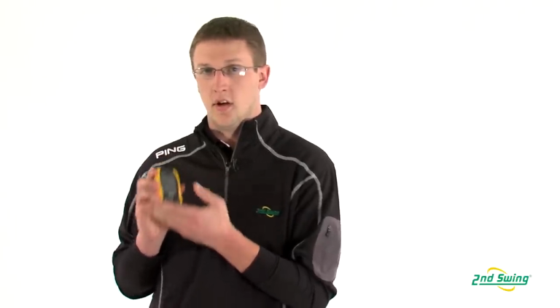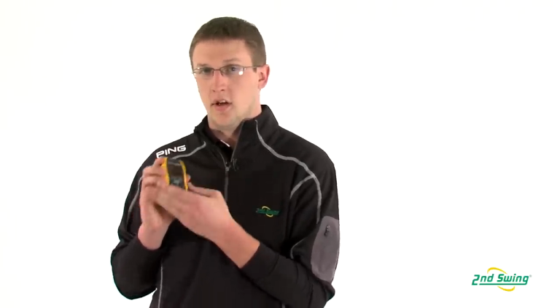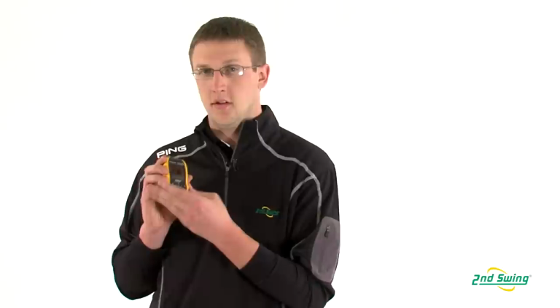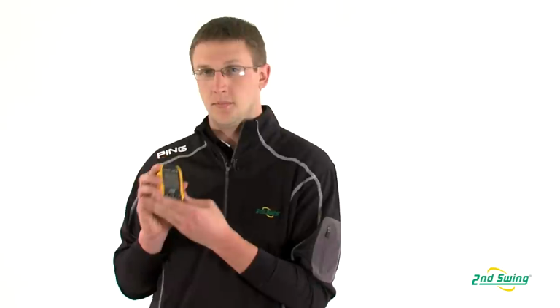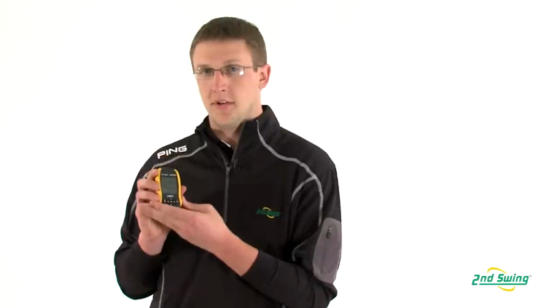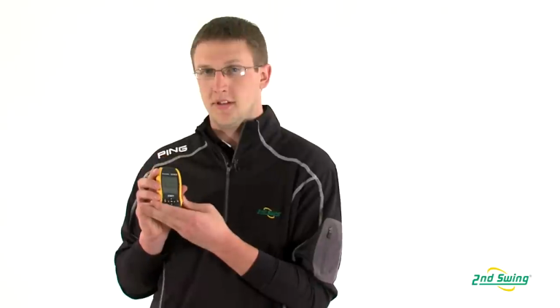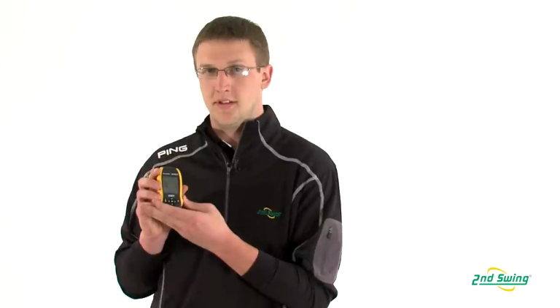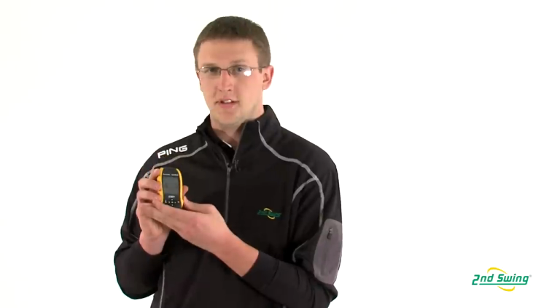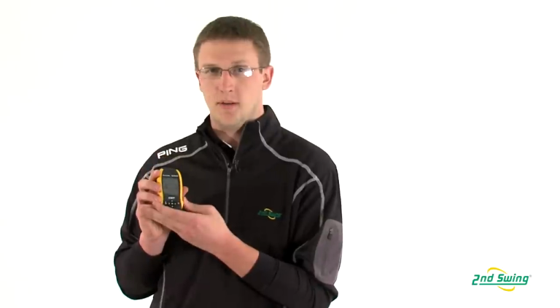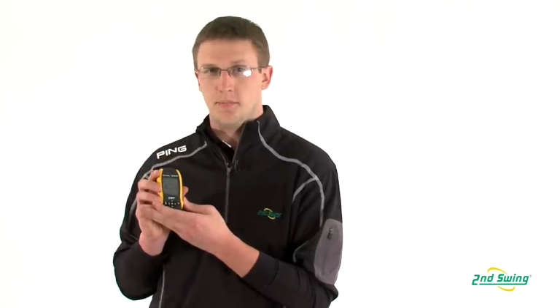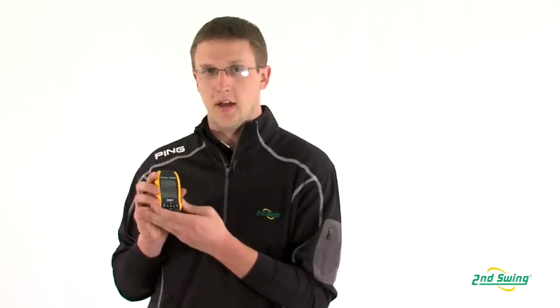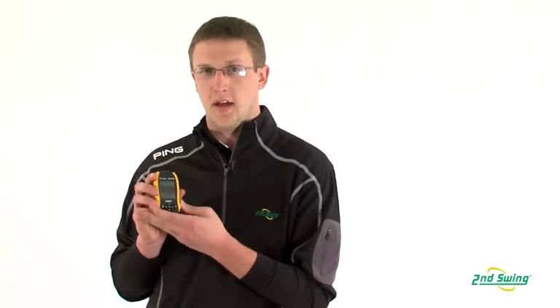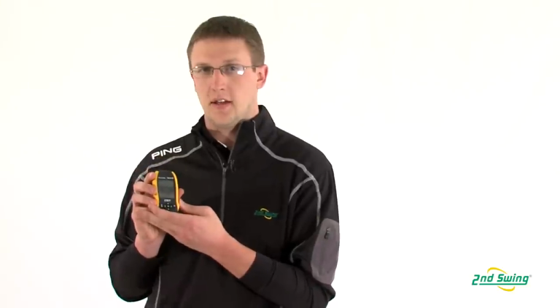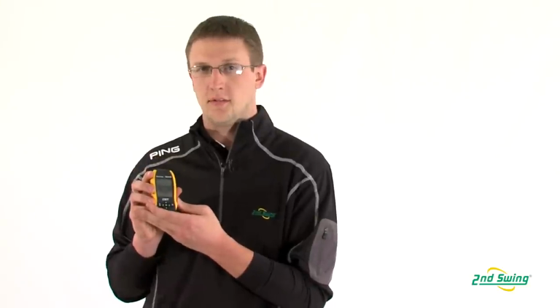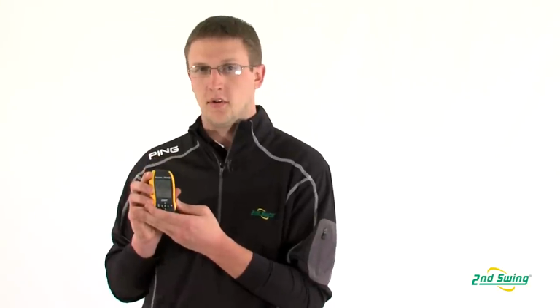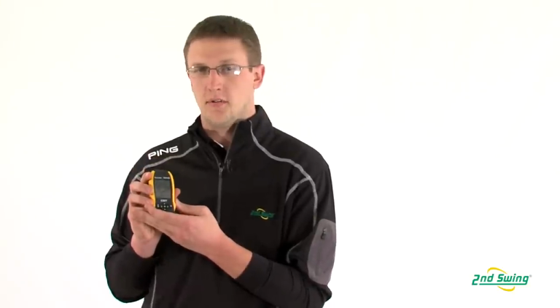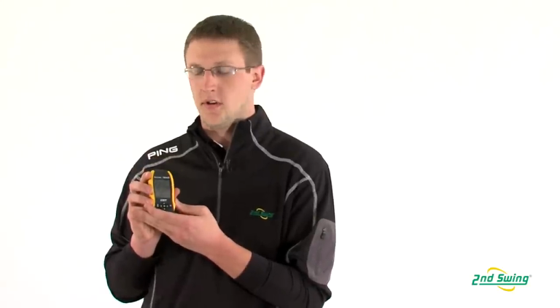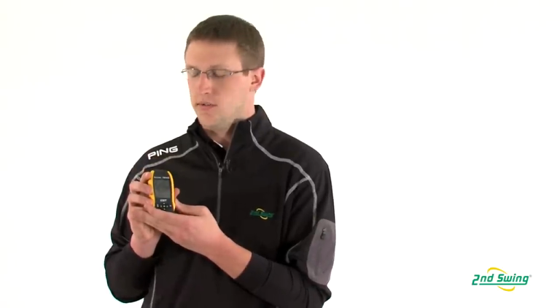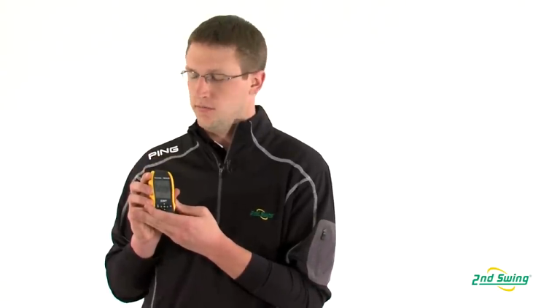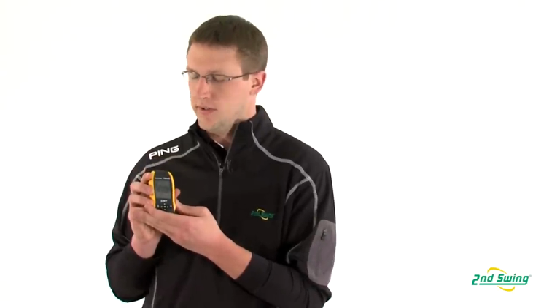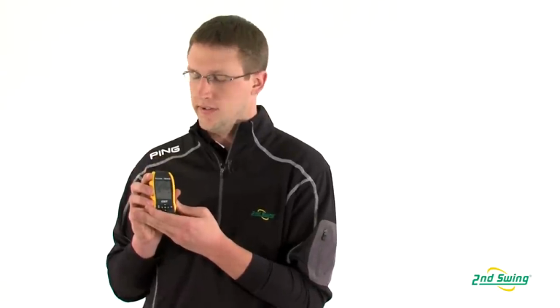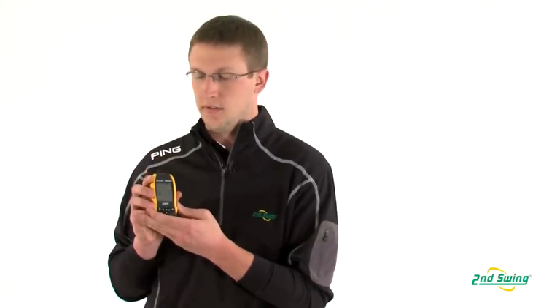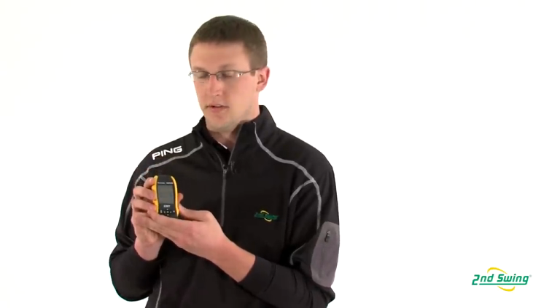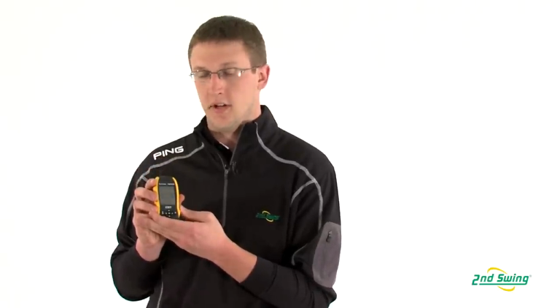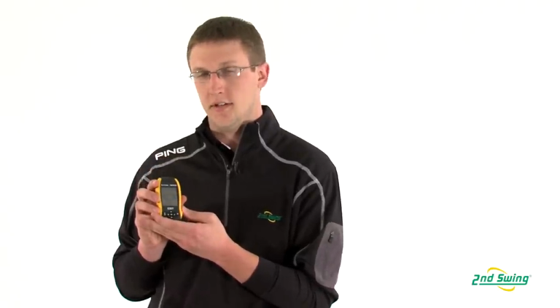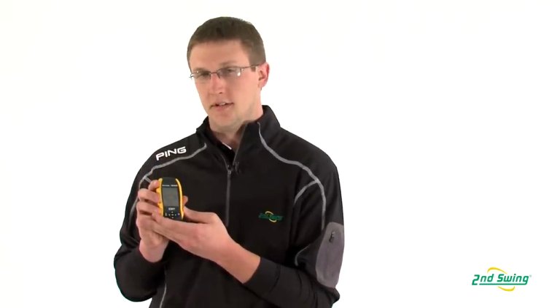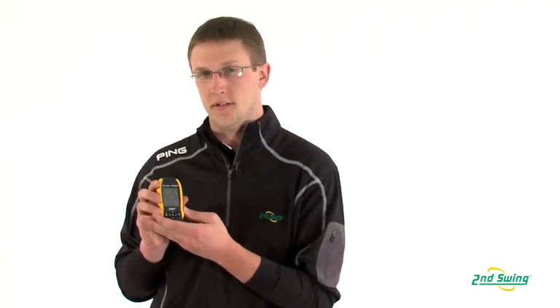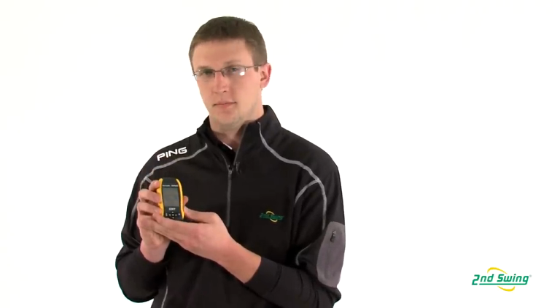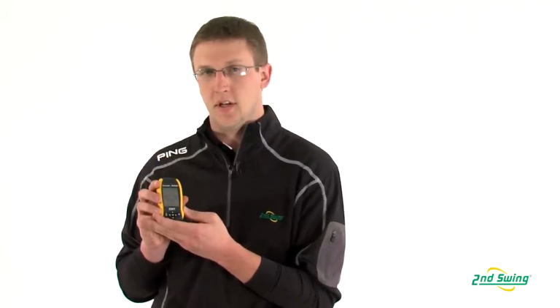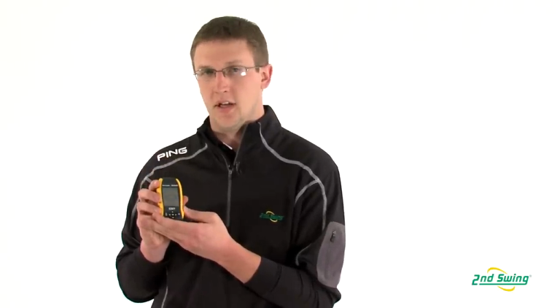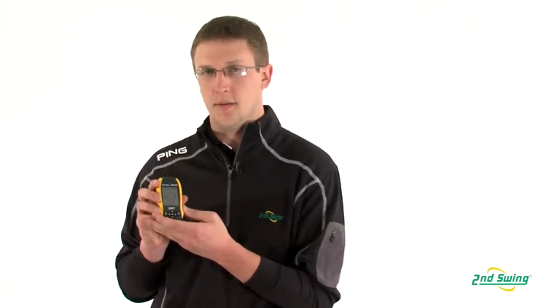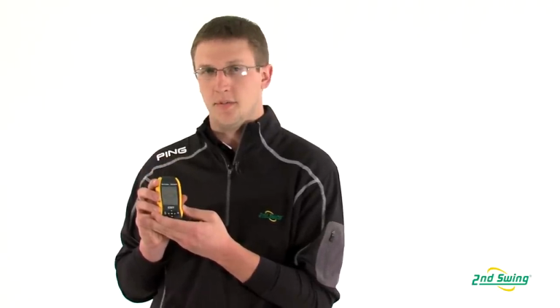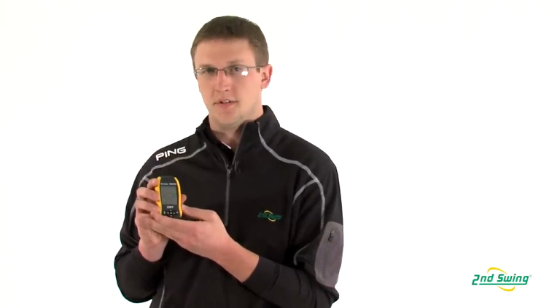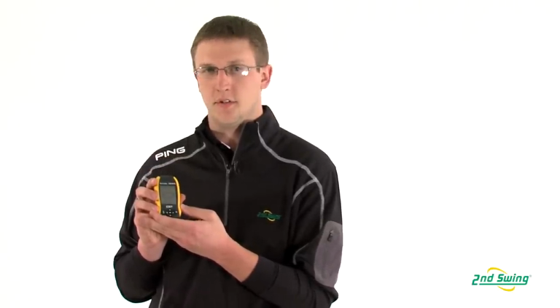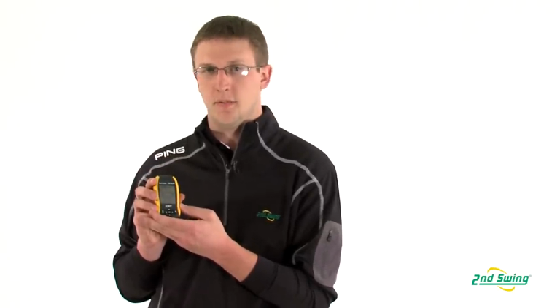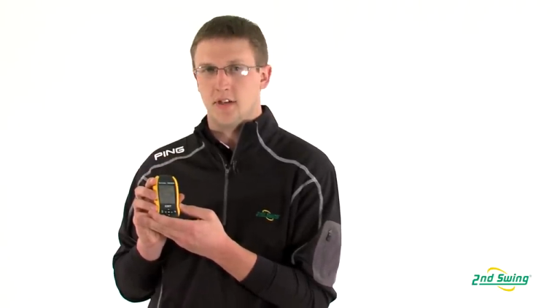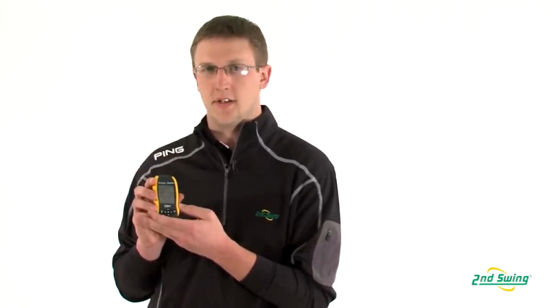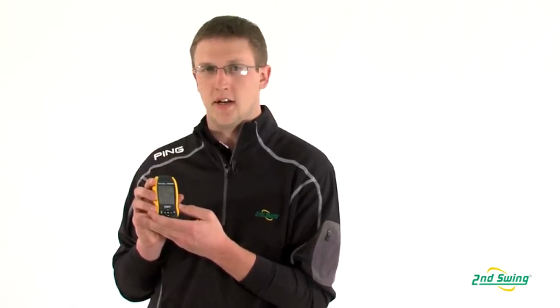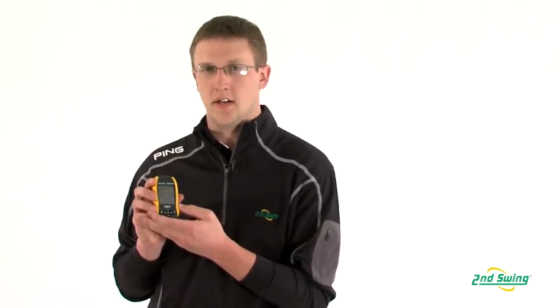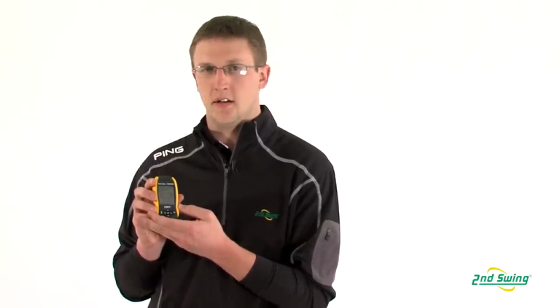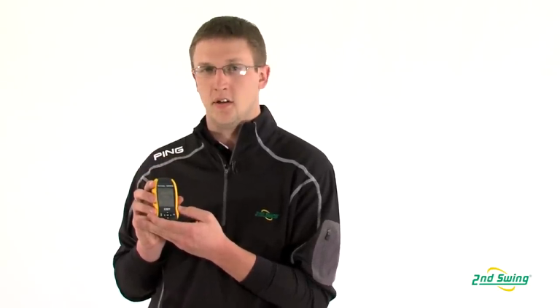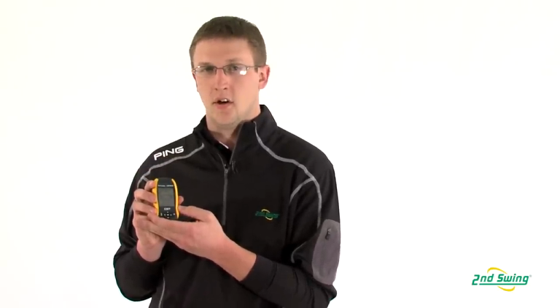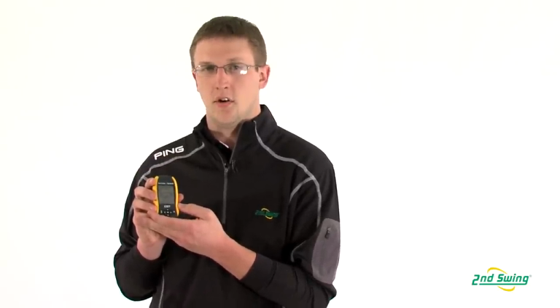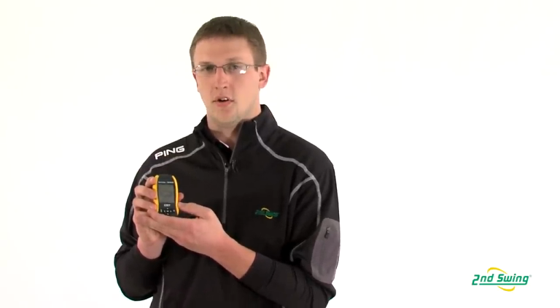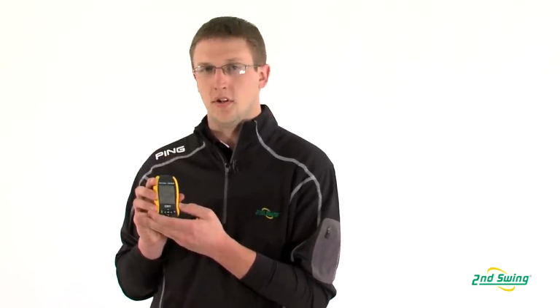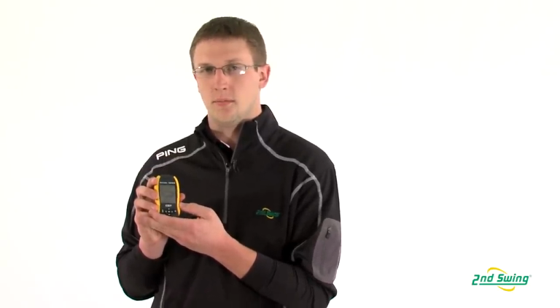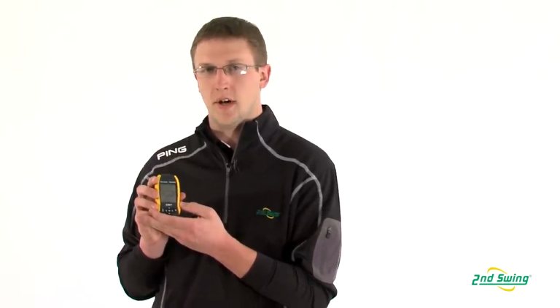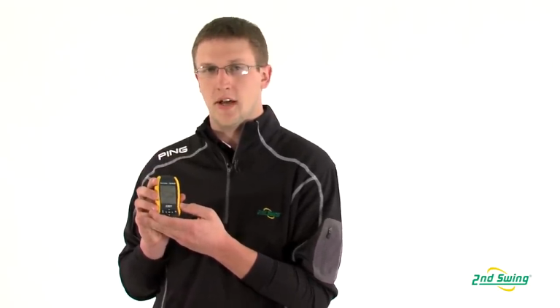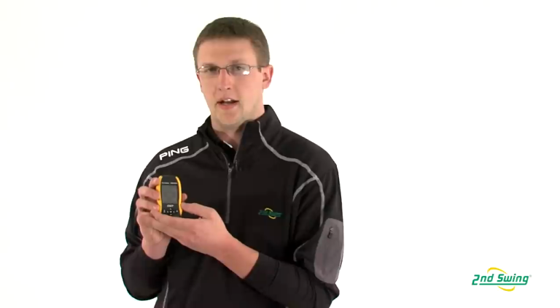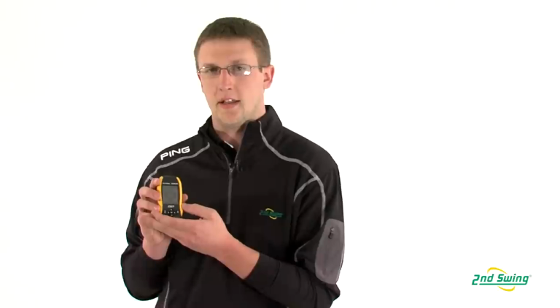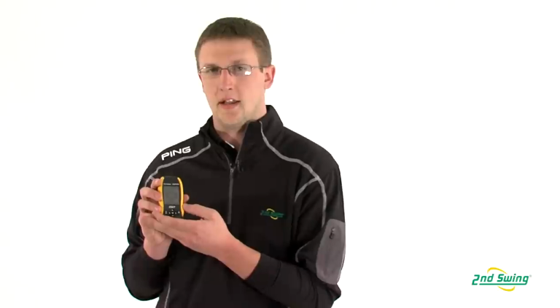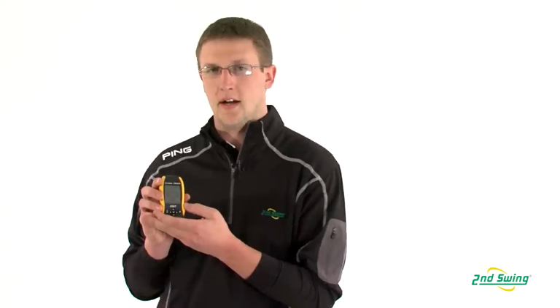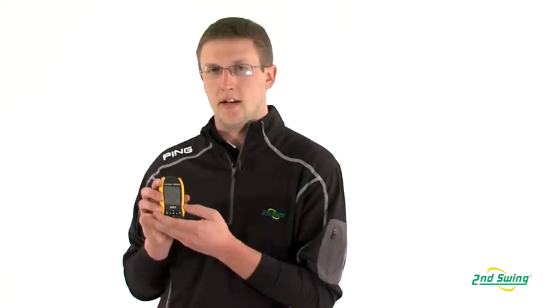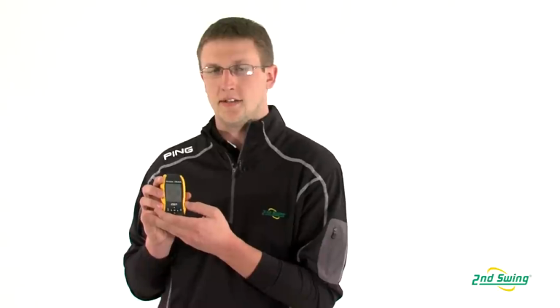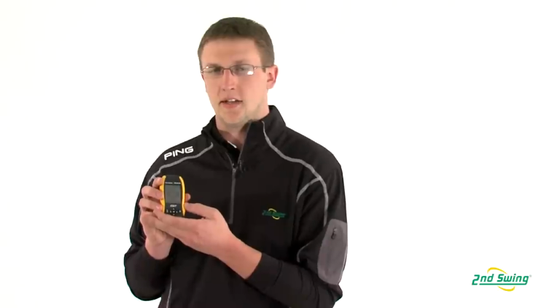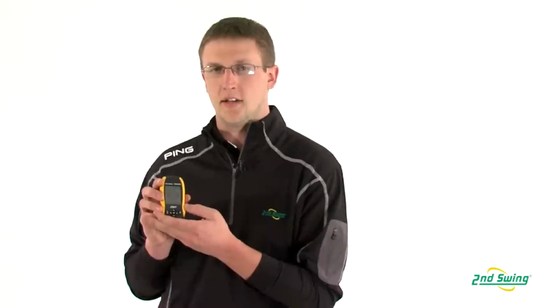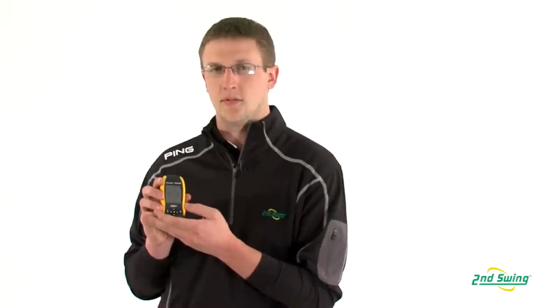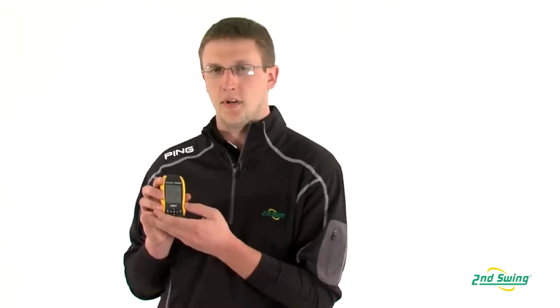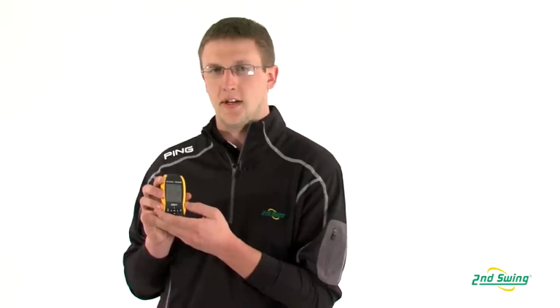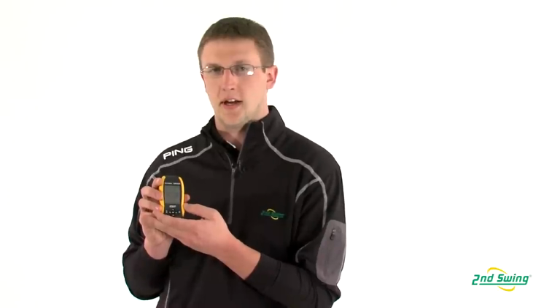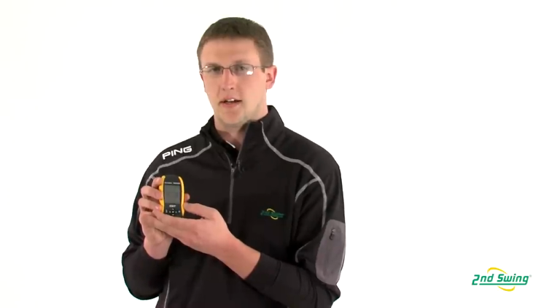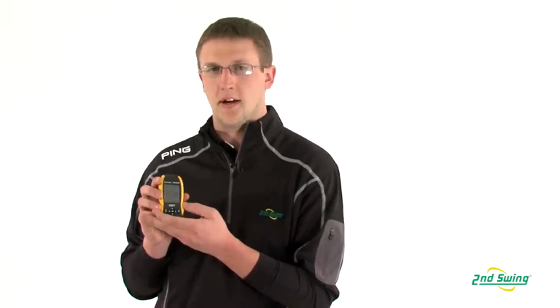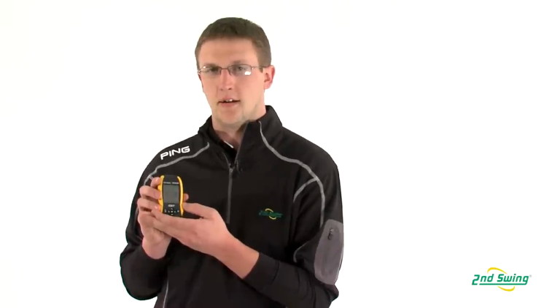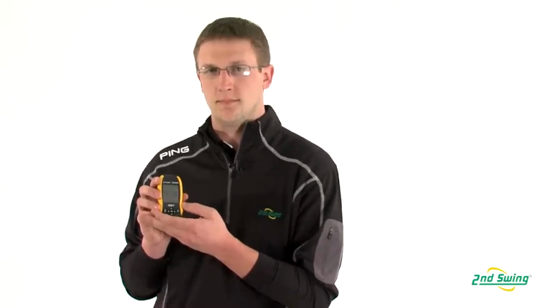You can pick these up at one of our two retail locations in Minneapolis or Minnetonka, or you can buy it online at SecondSwing.com.